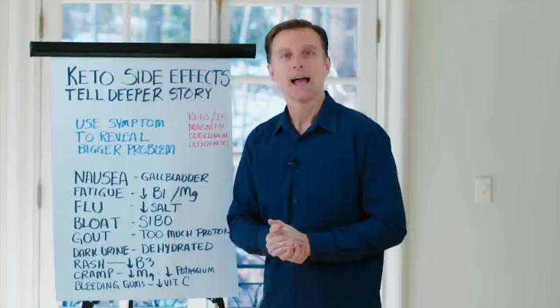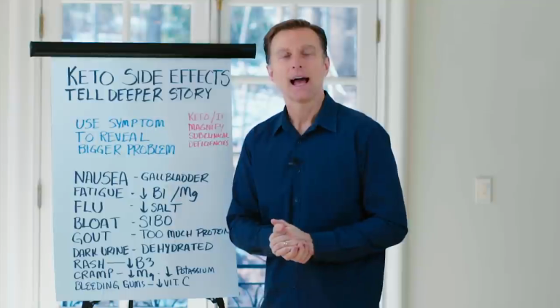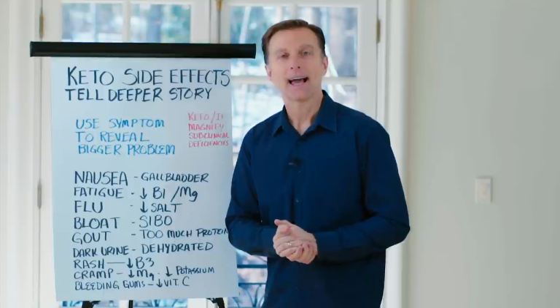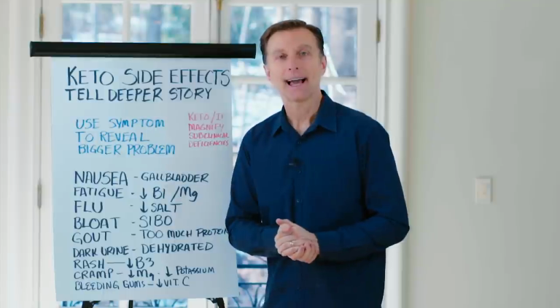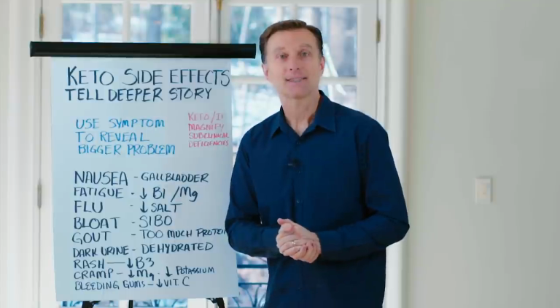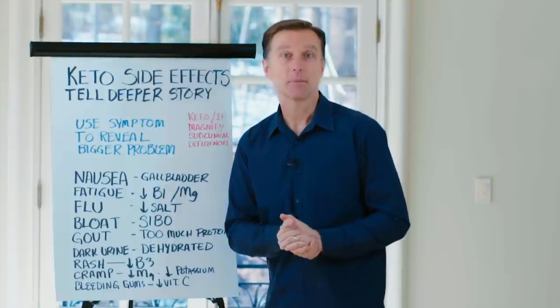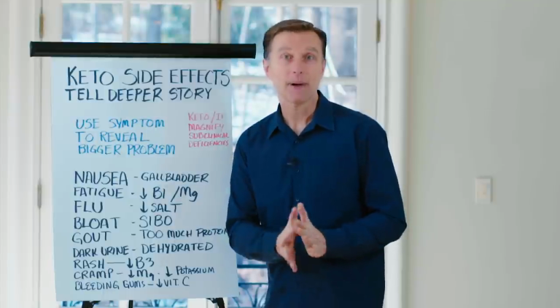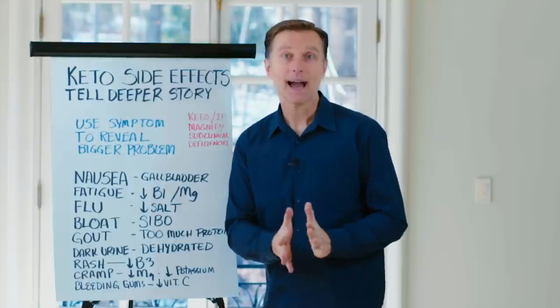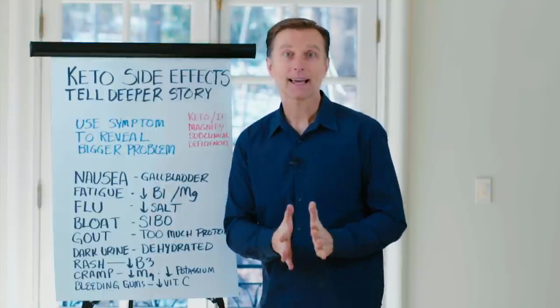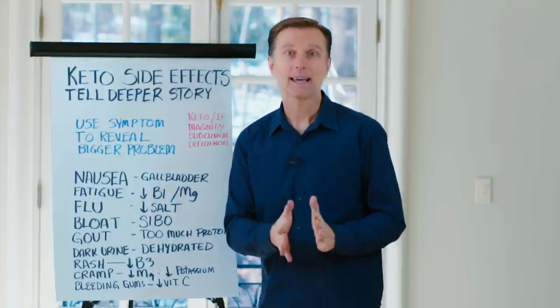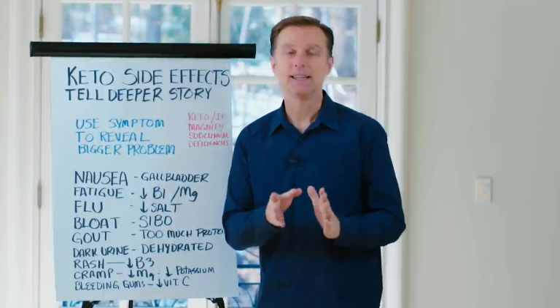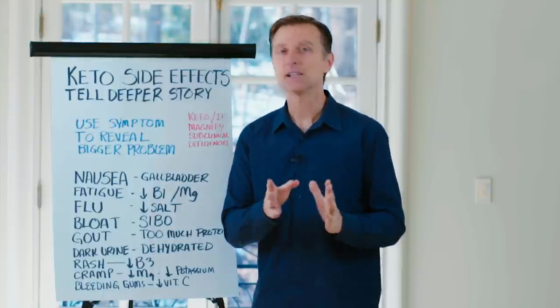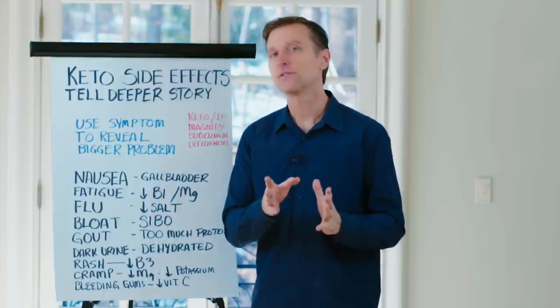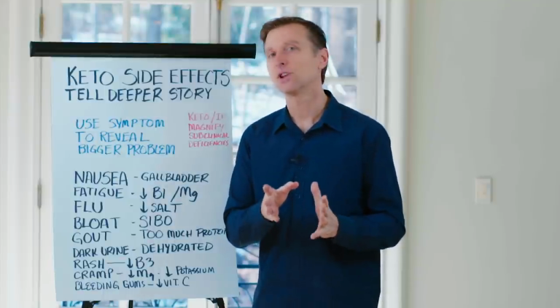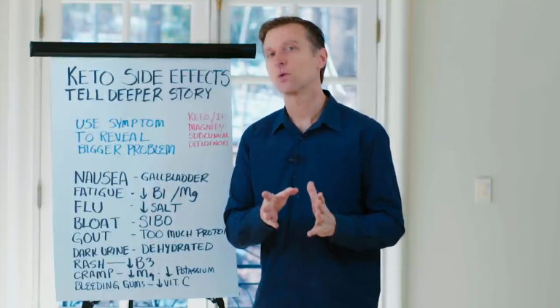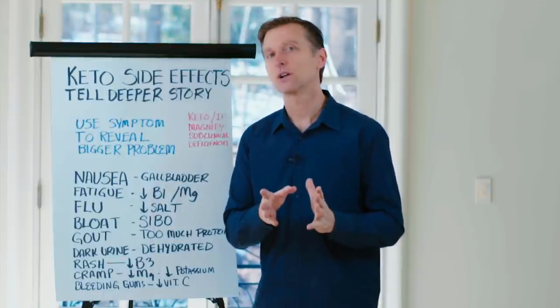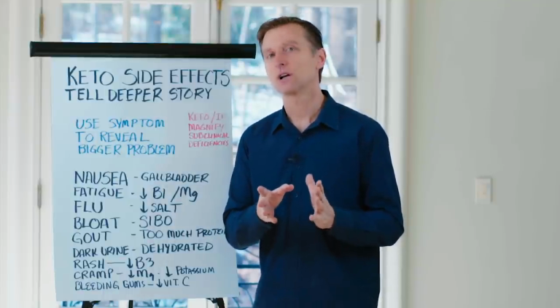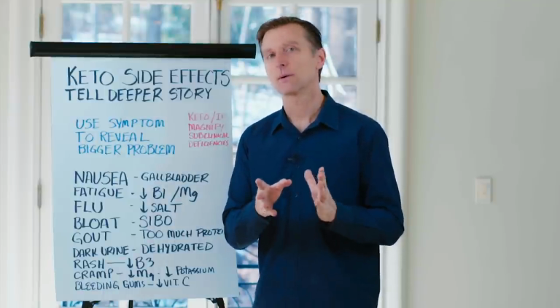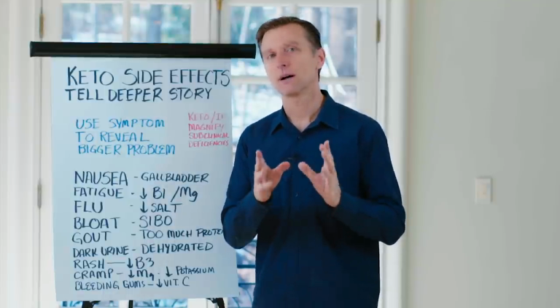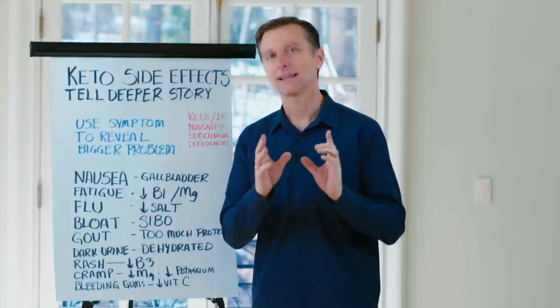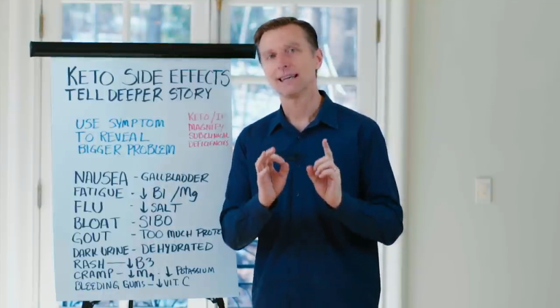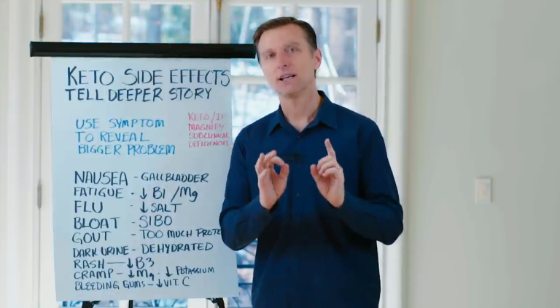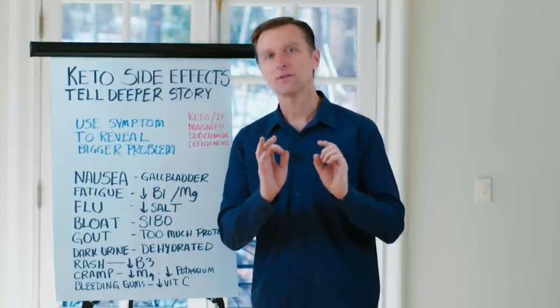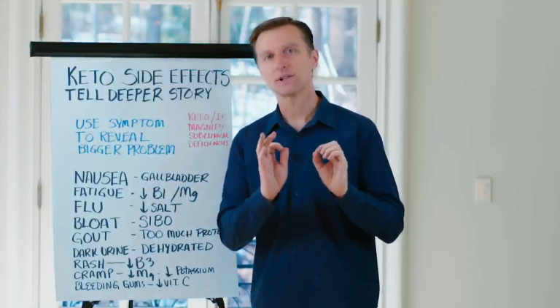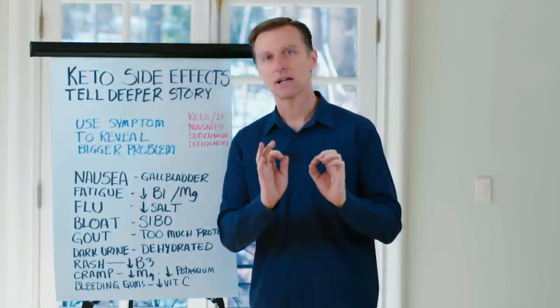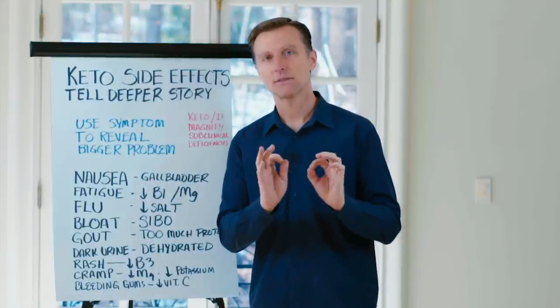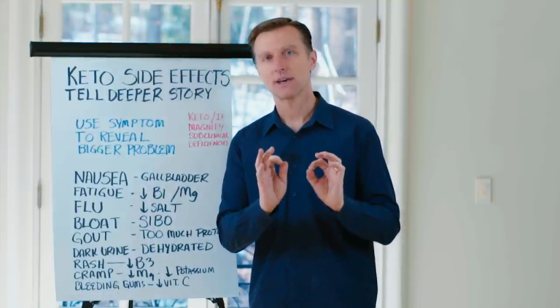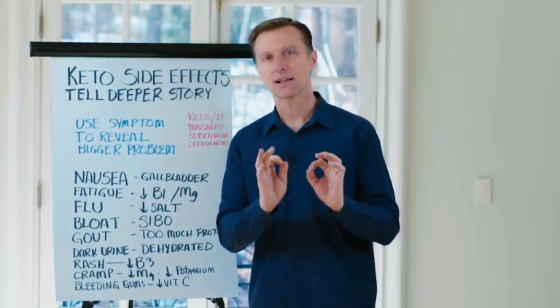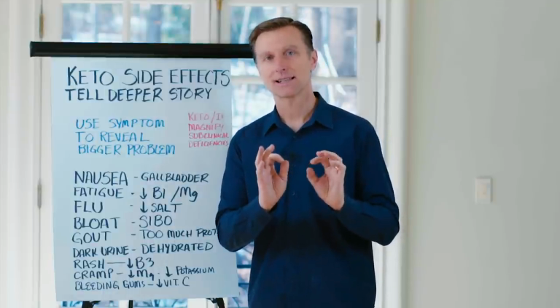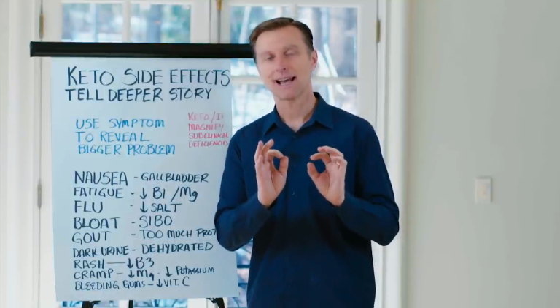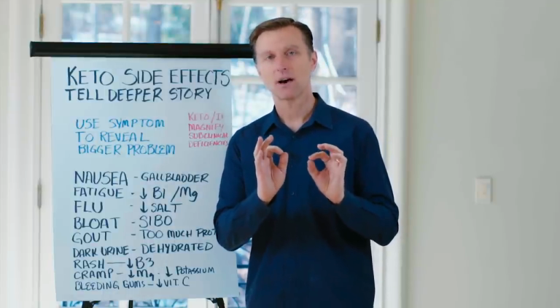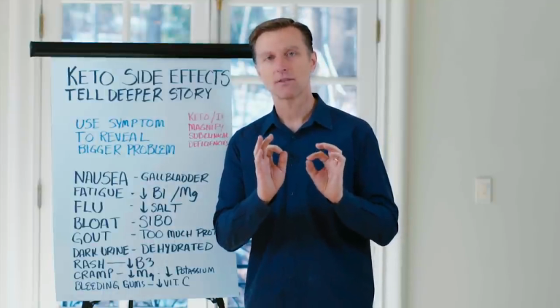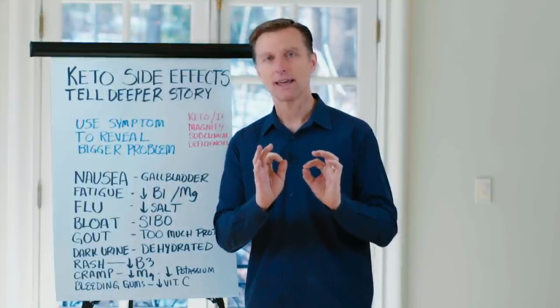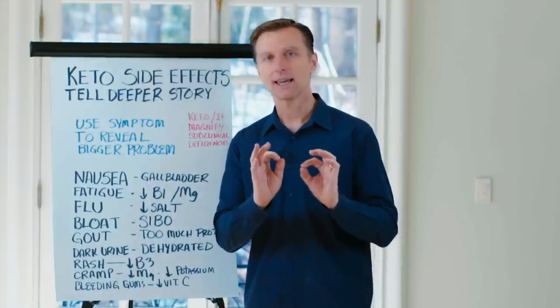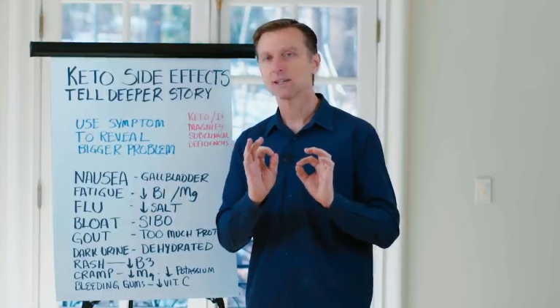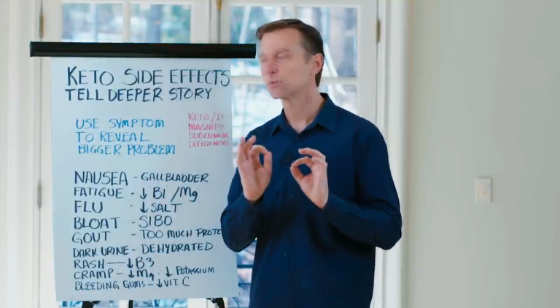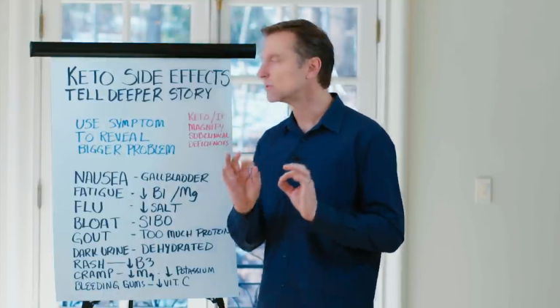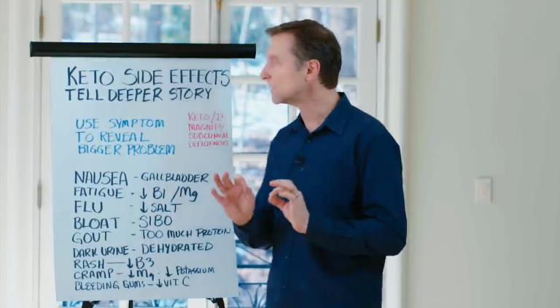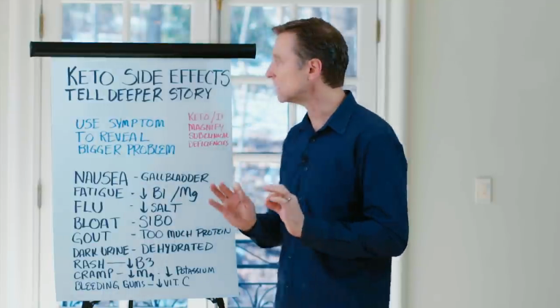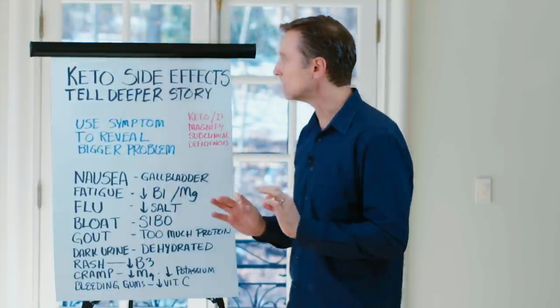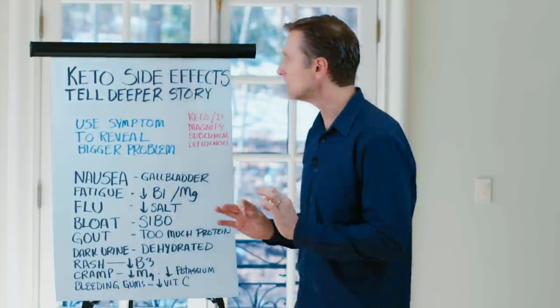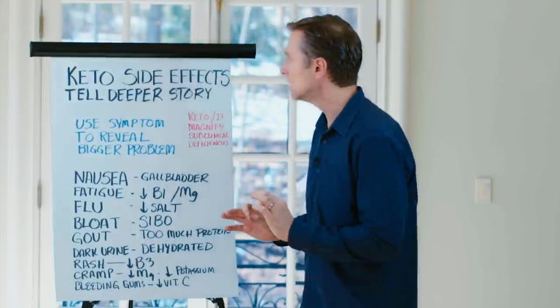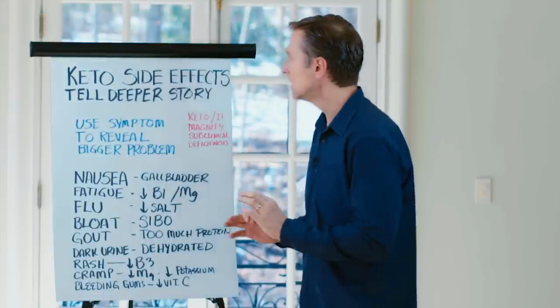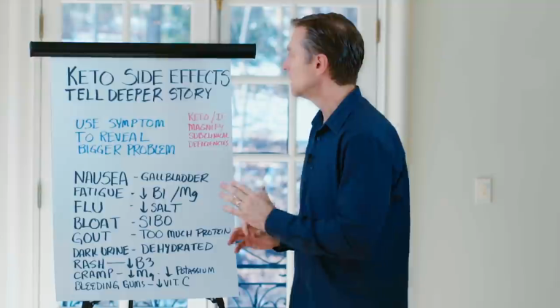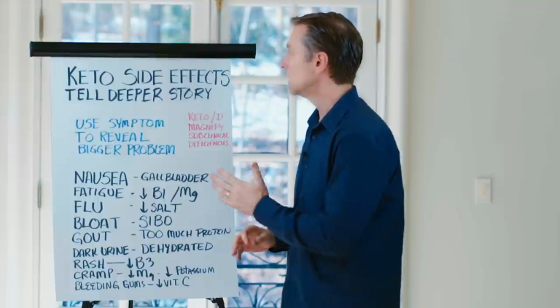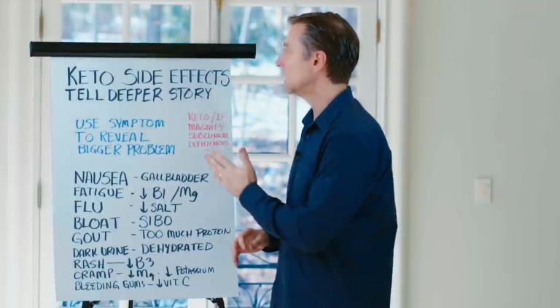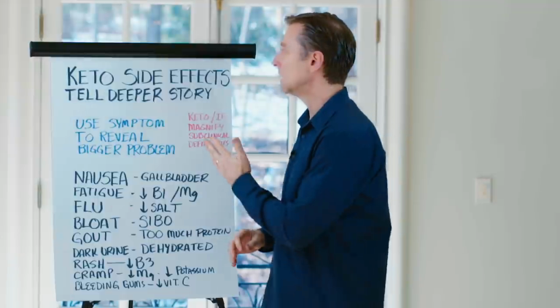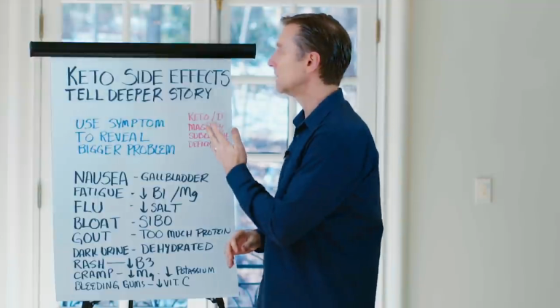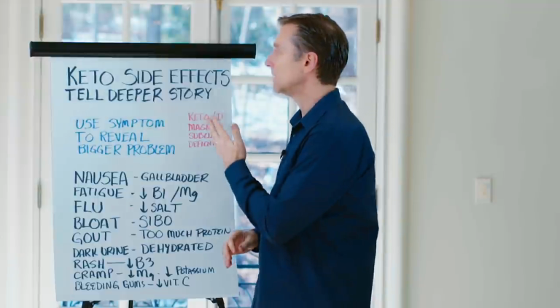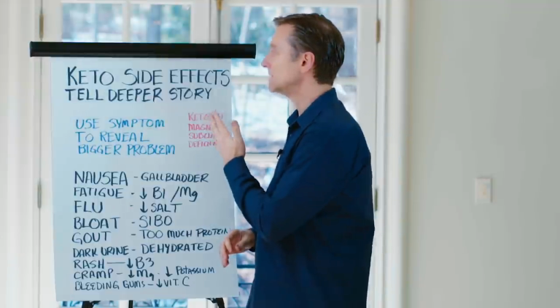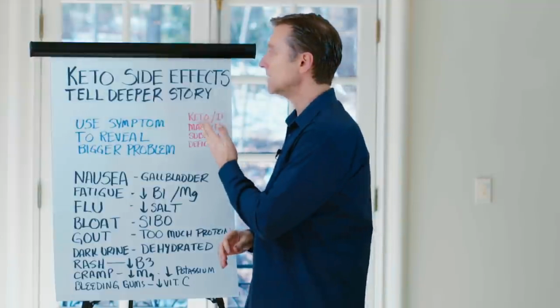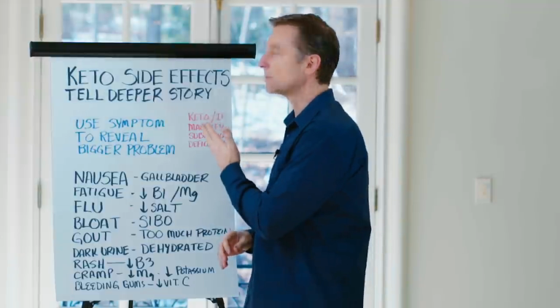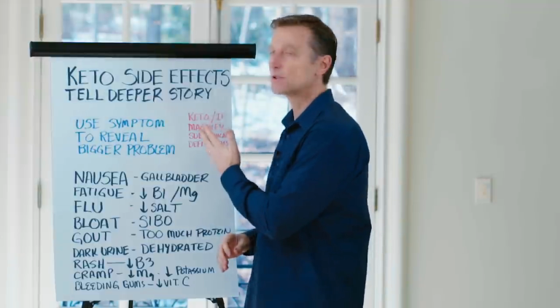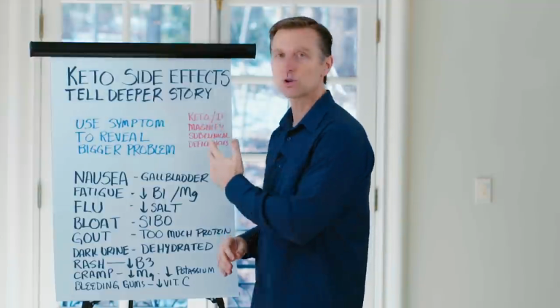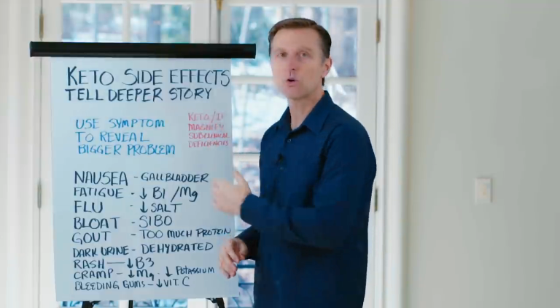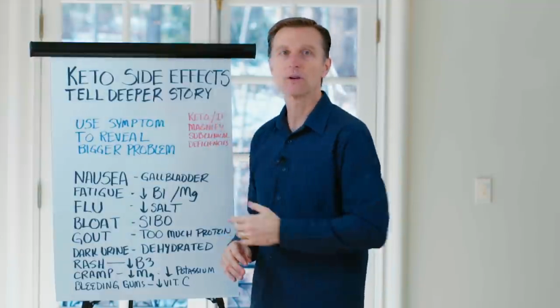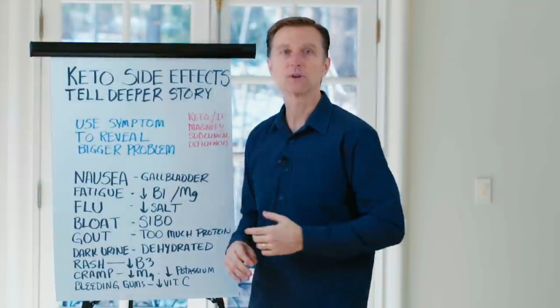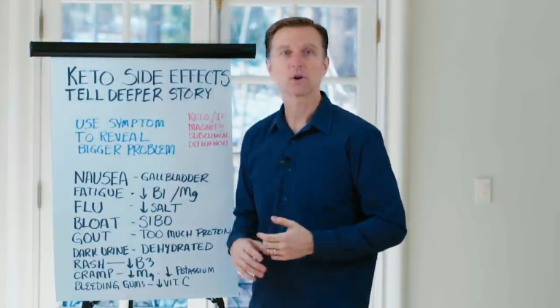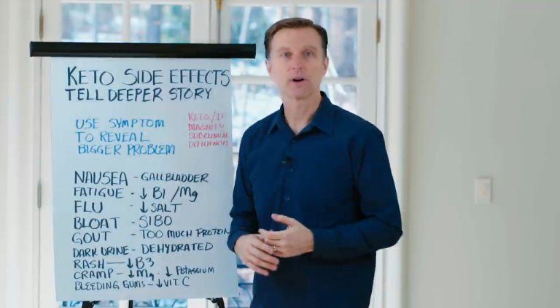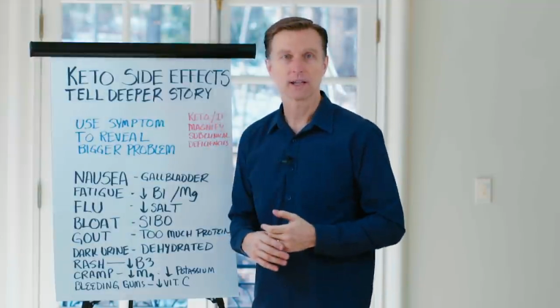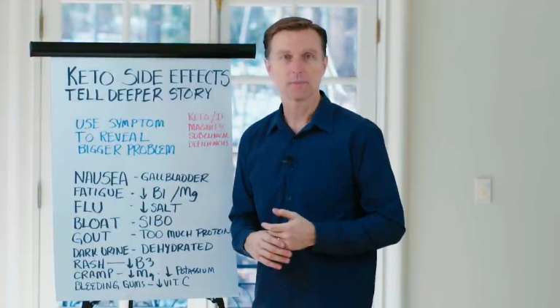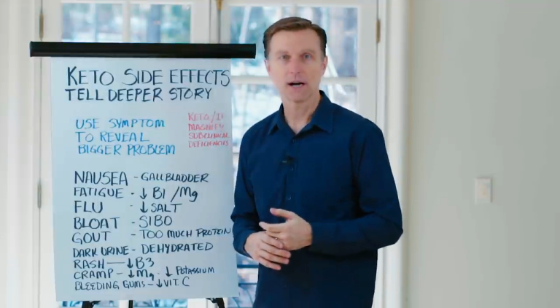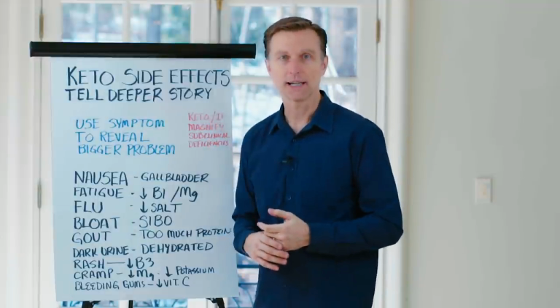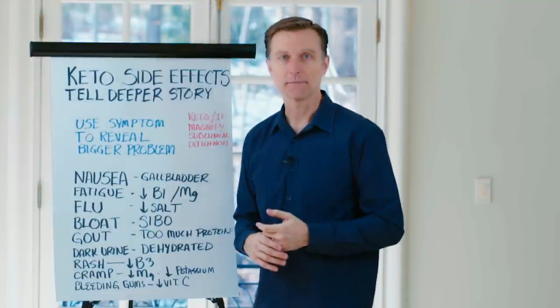Hi guys, I'm back. In this video, we're going to talk about keto side effects and how they can reveal a deeper story of what's going on in the body.